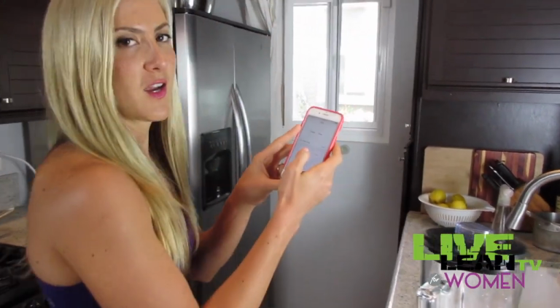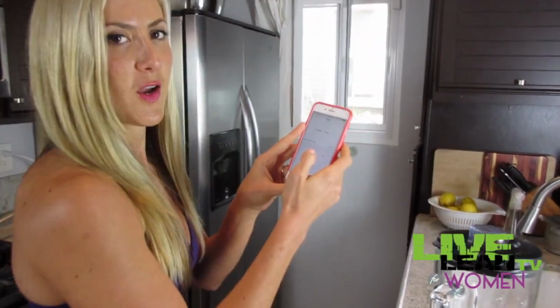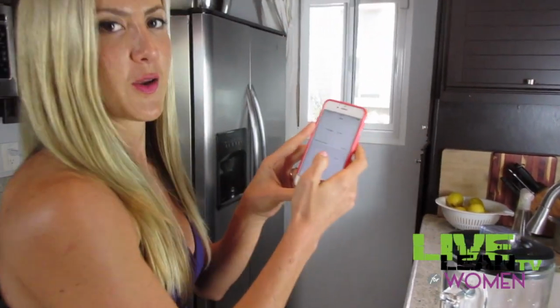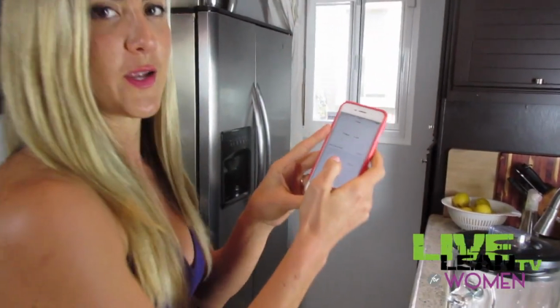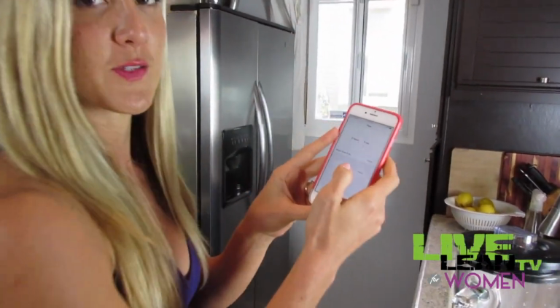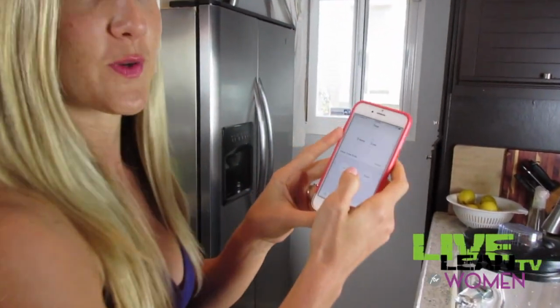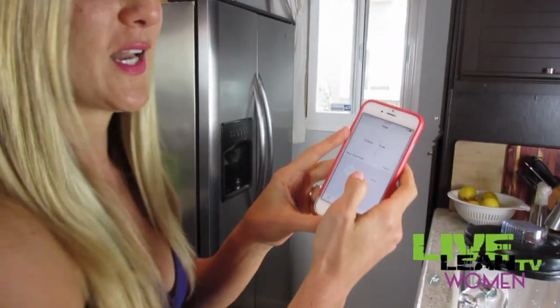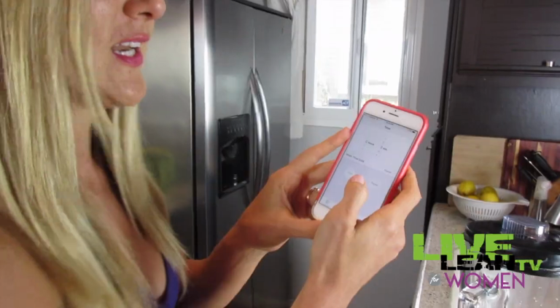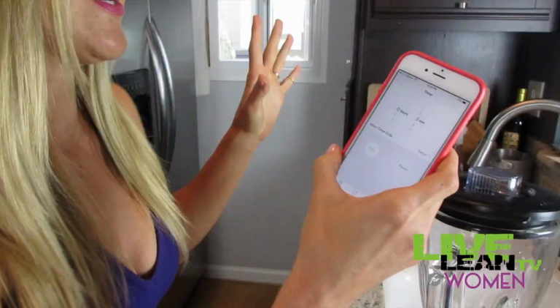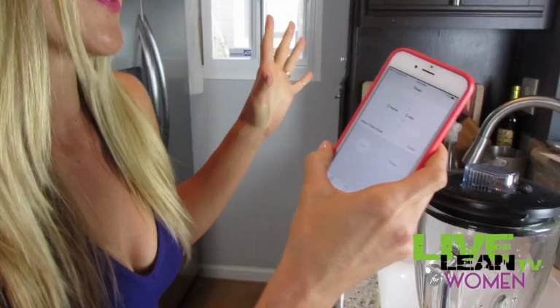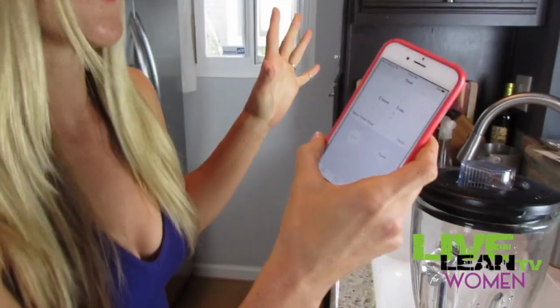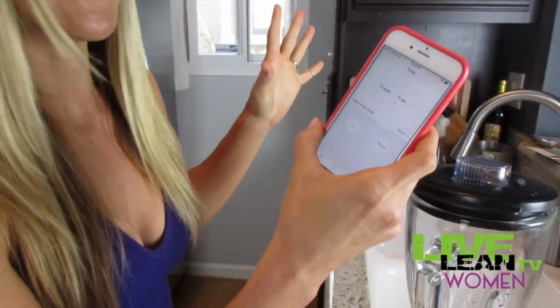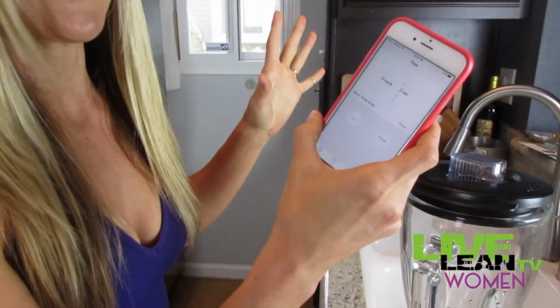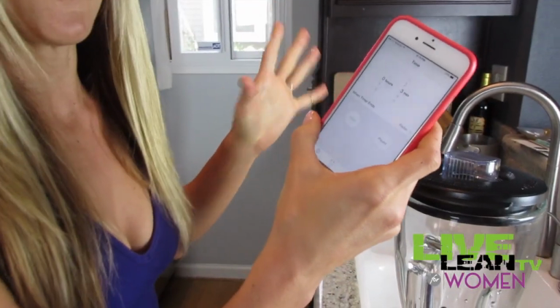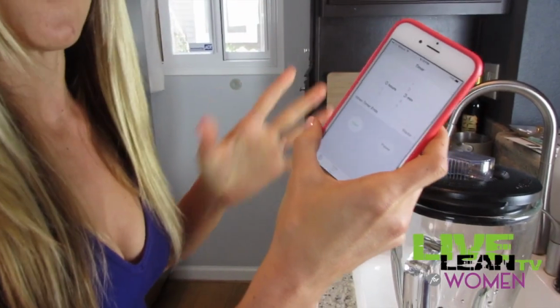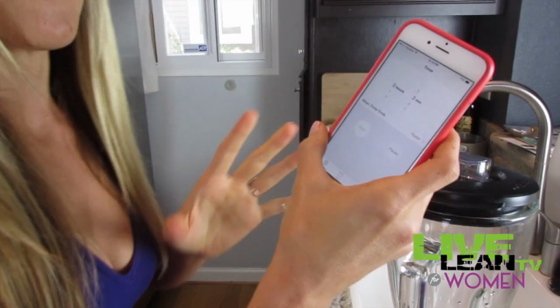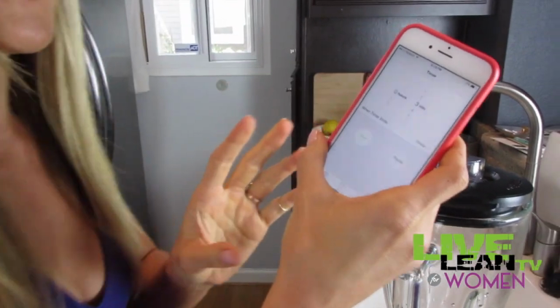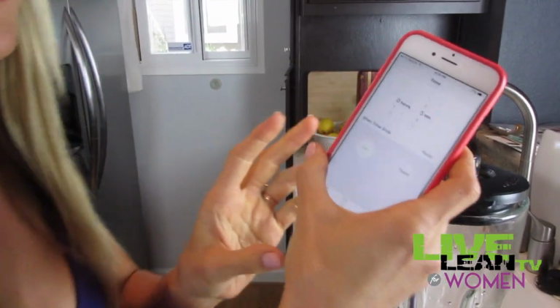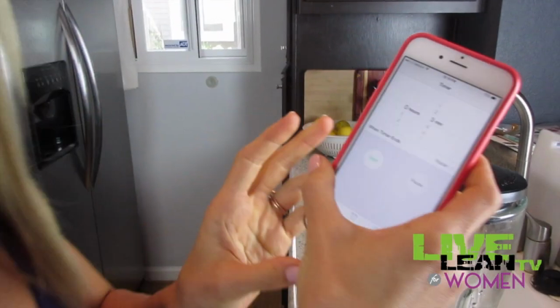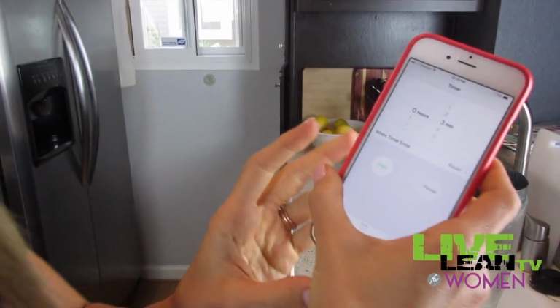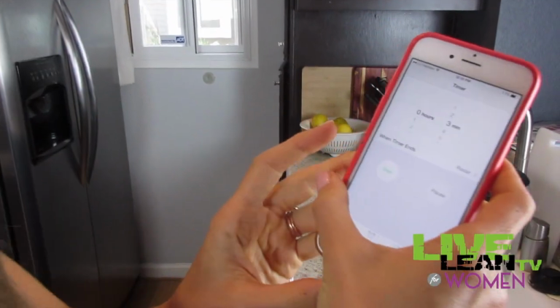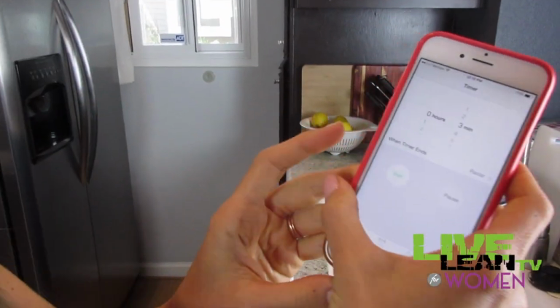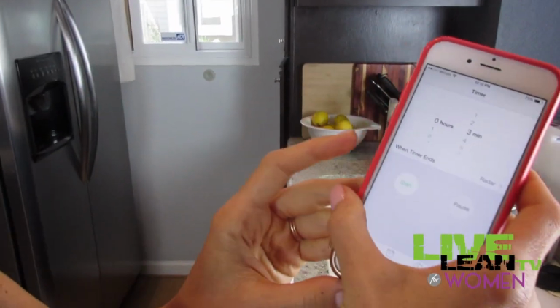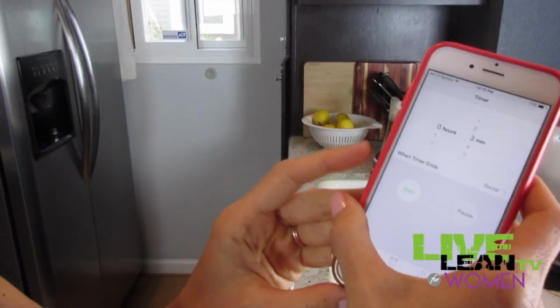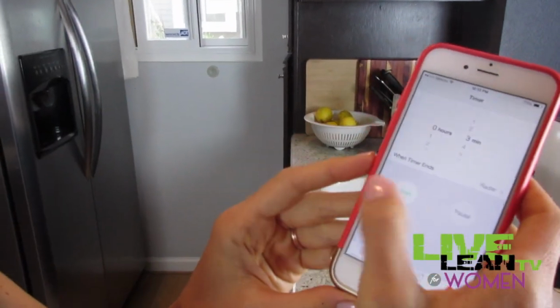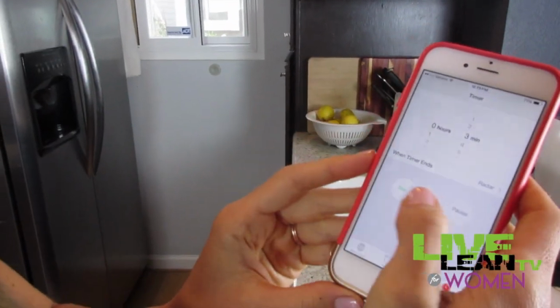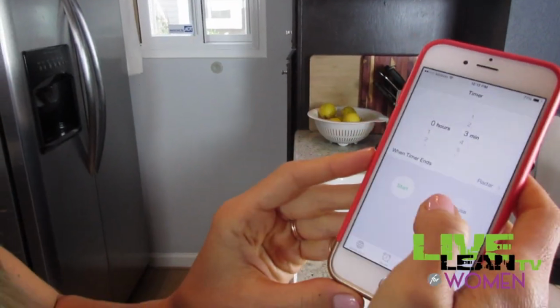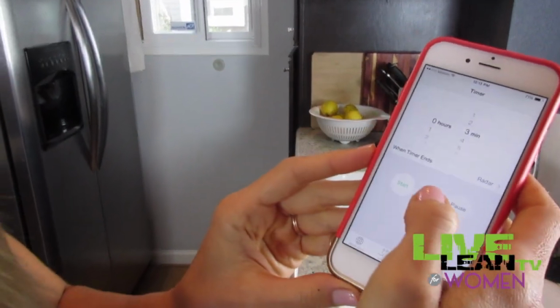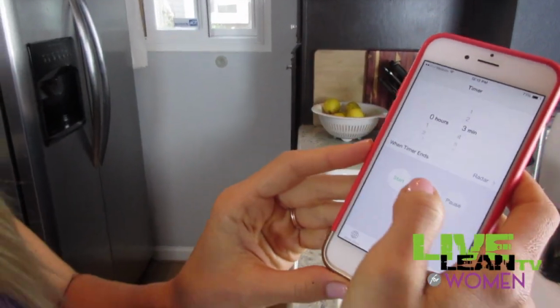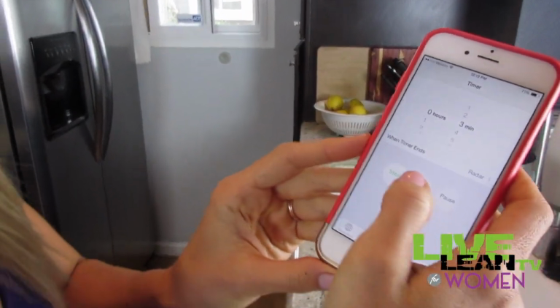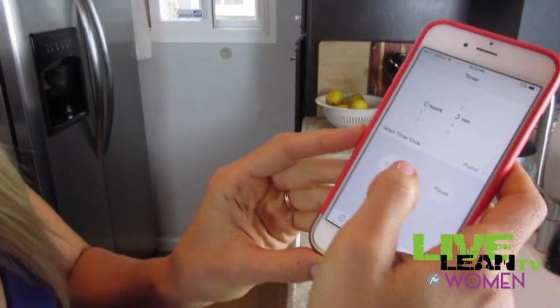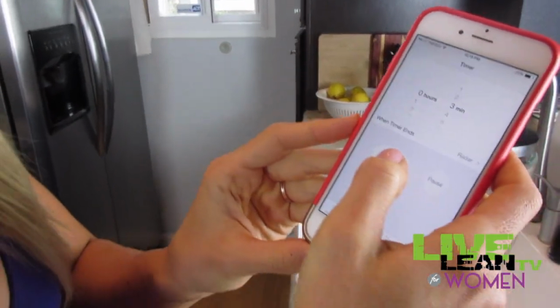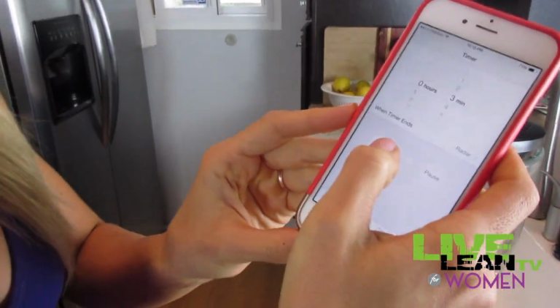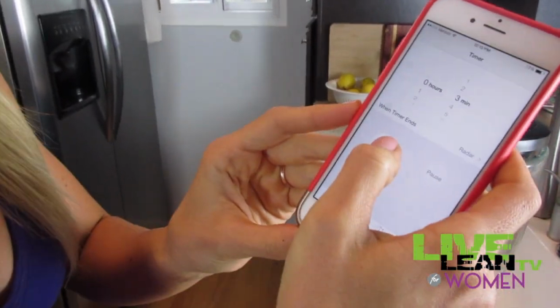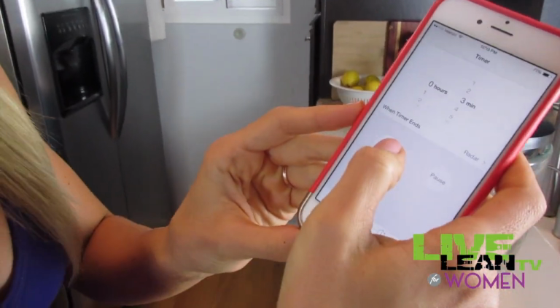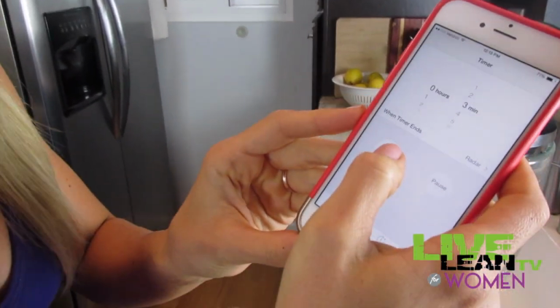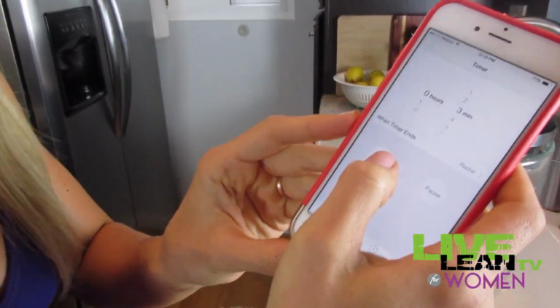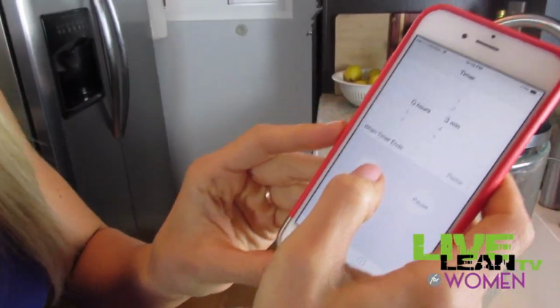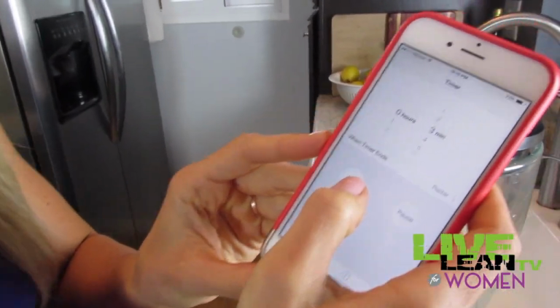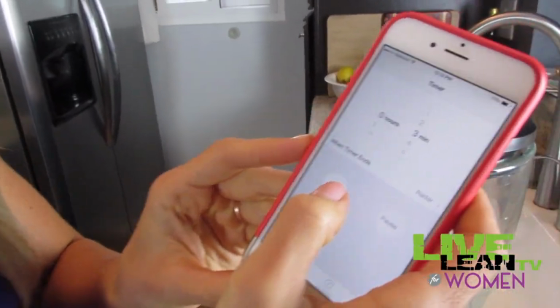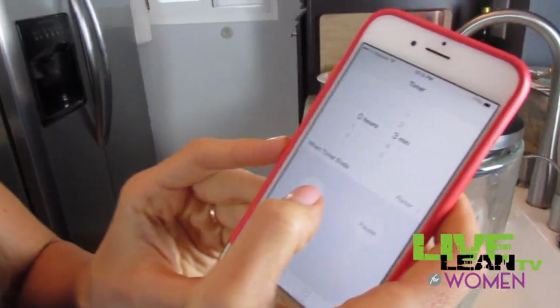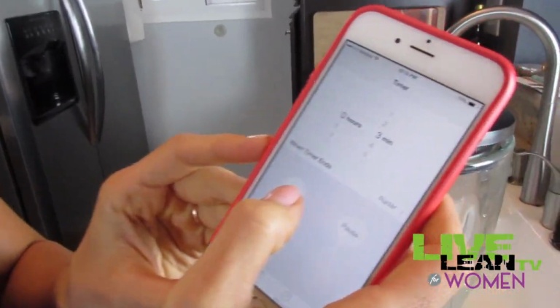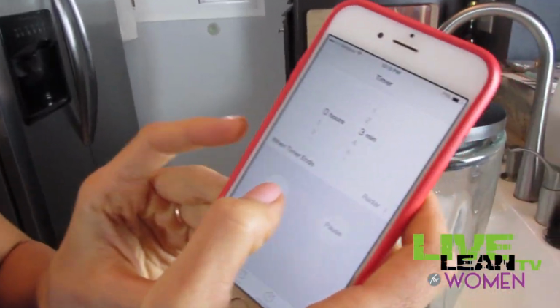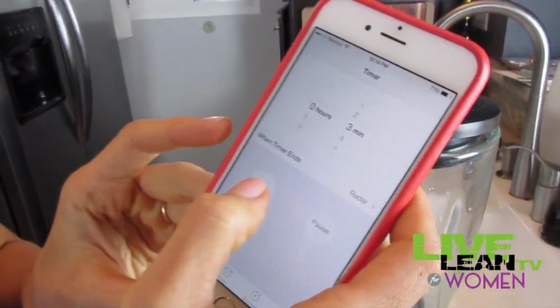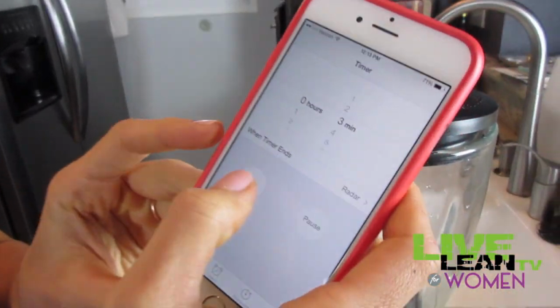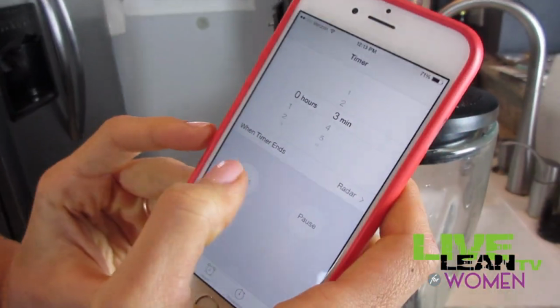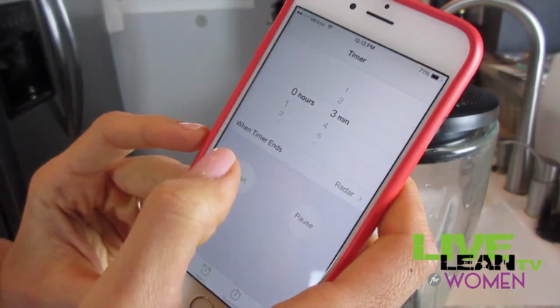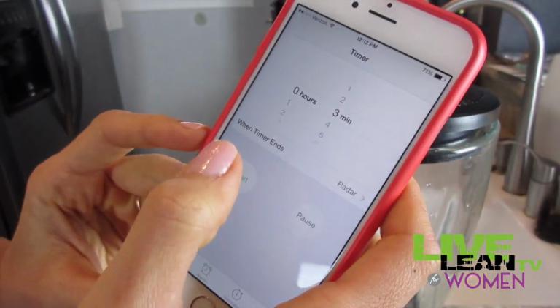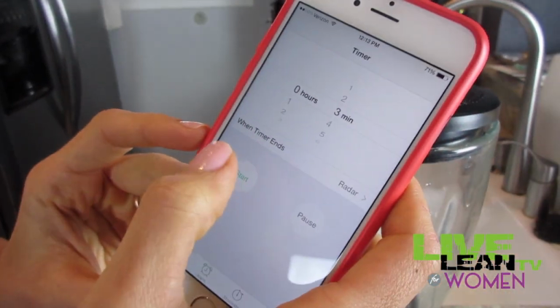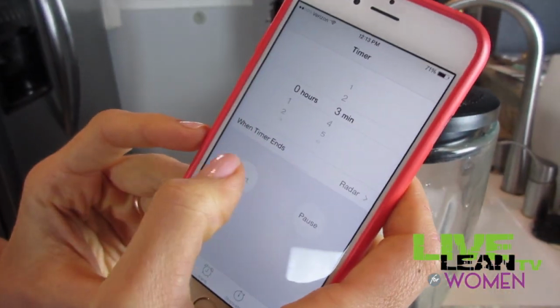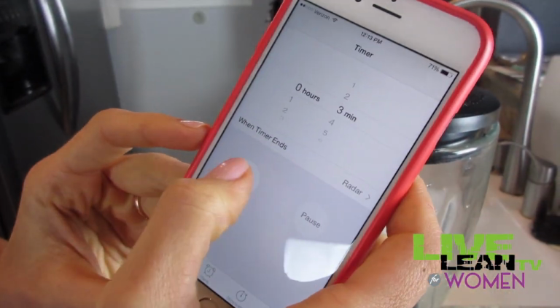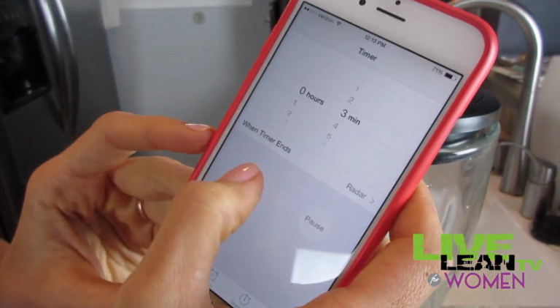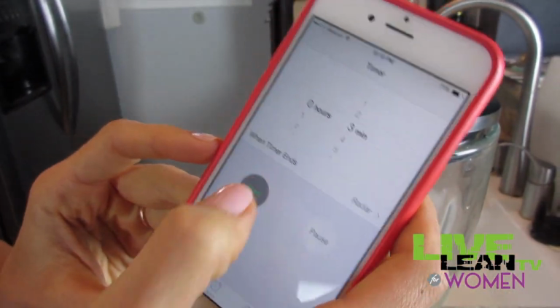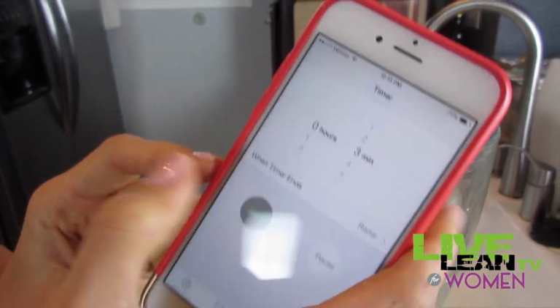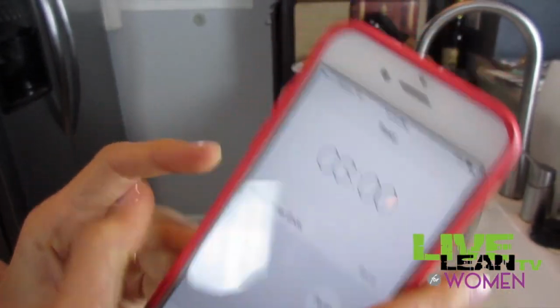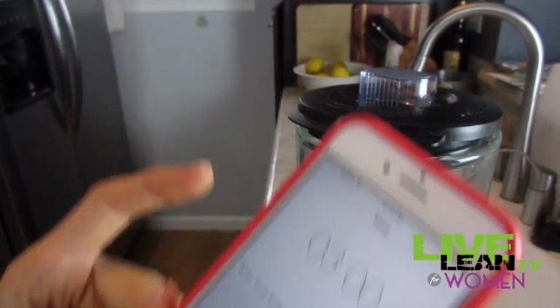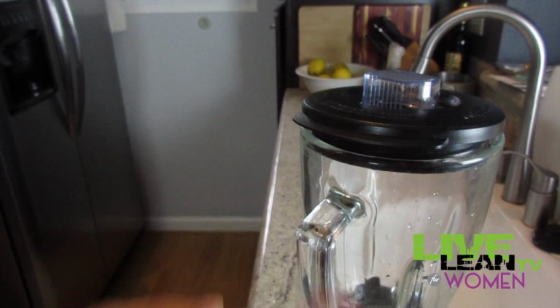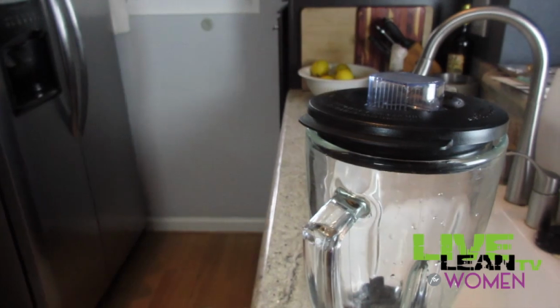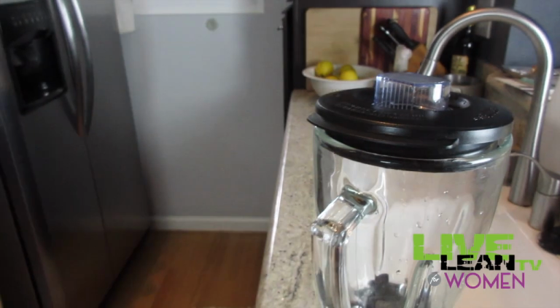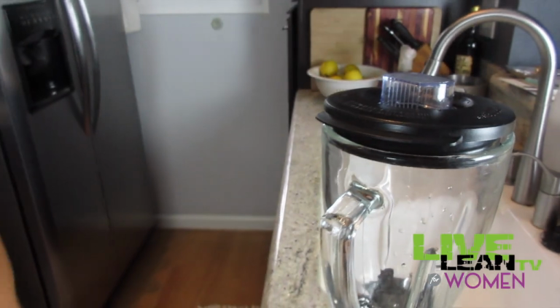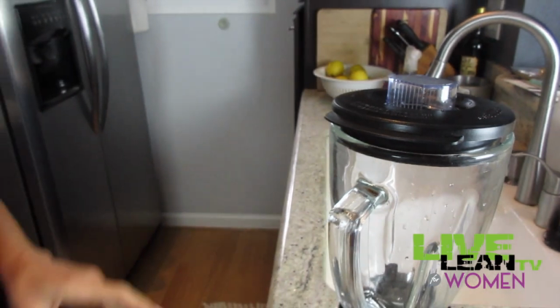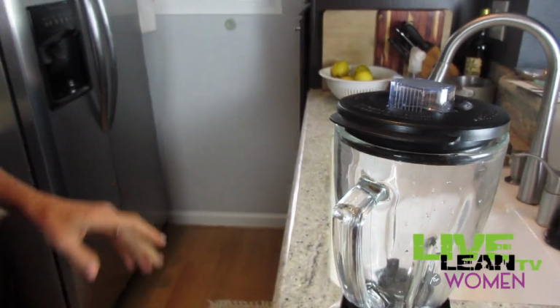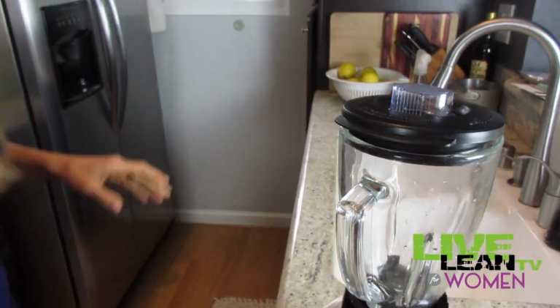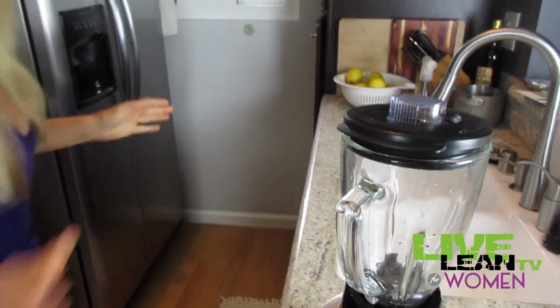Are you guys ready? Here we go. On your mark, get set, and go. Smoothie making time.